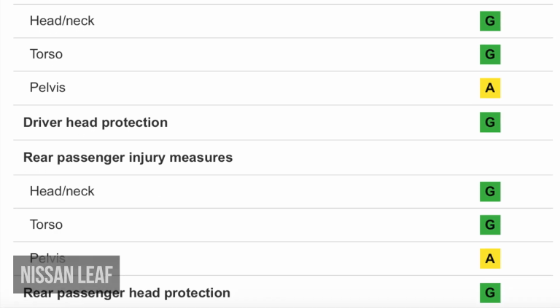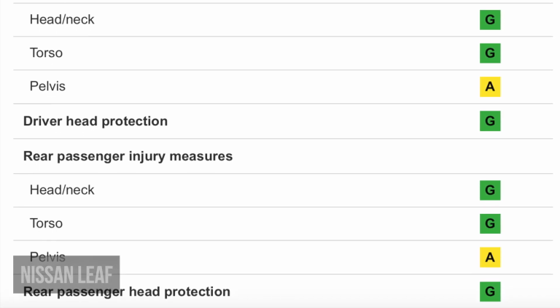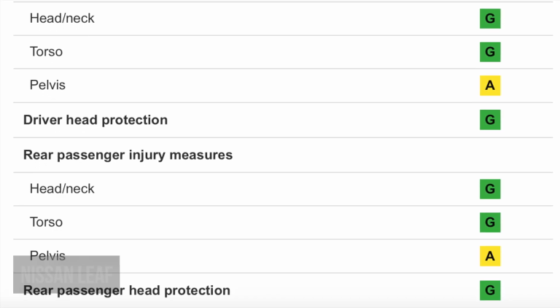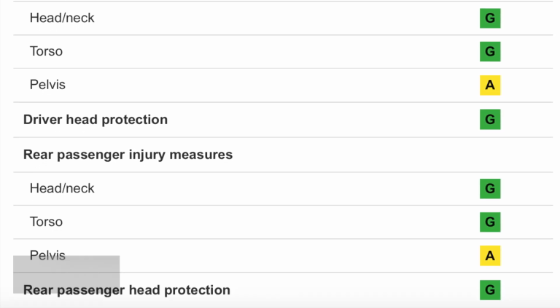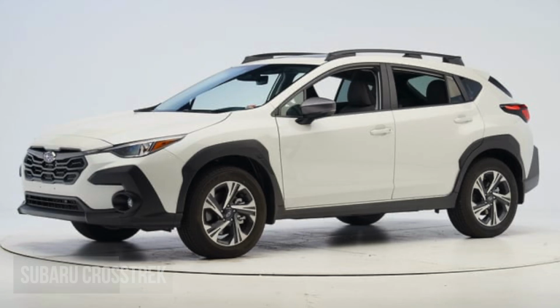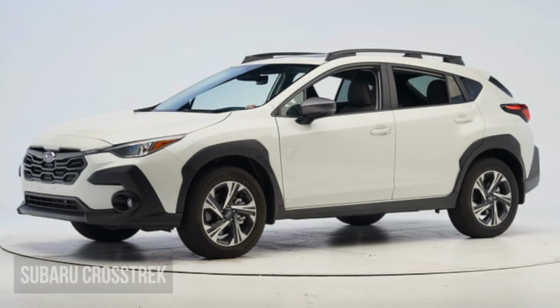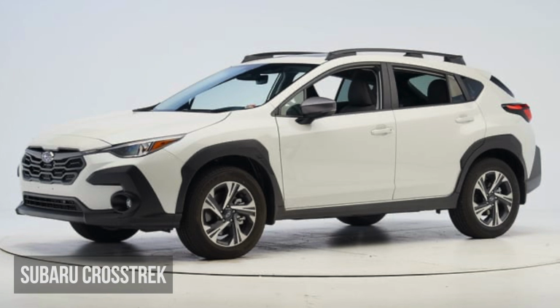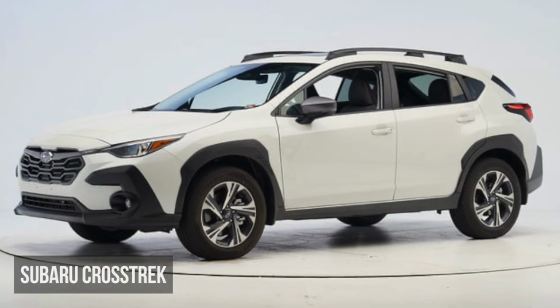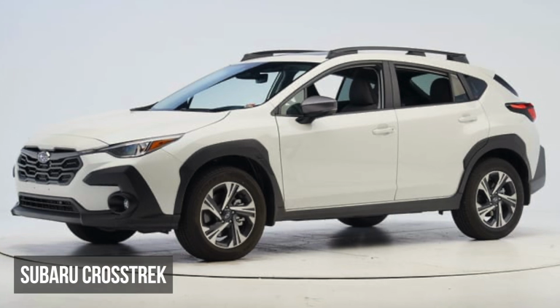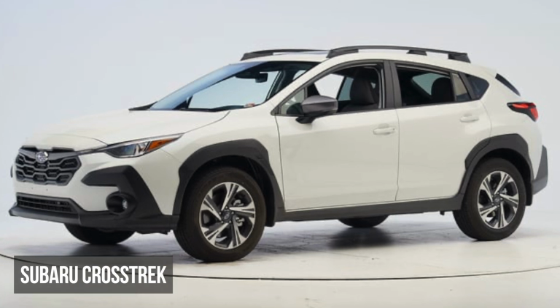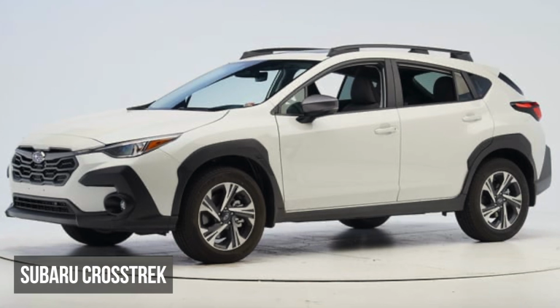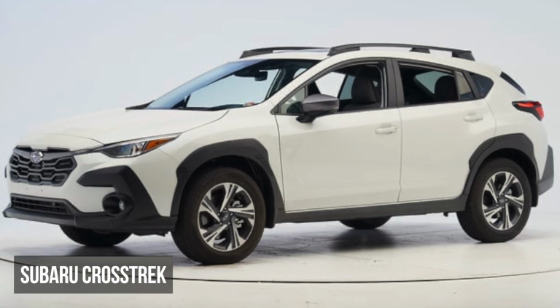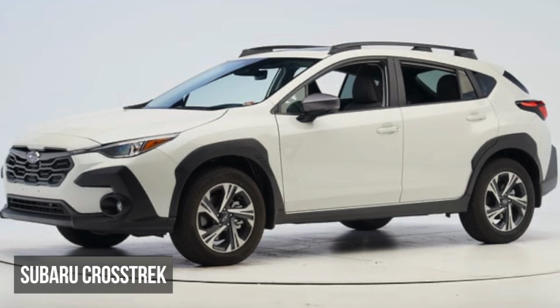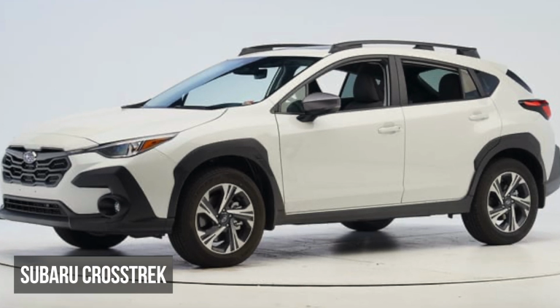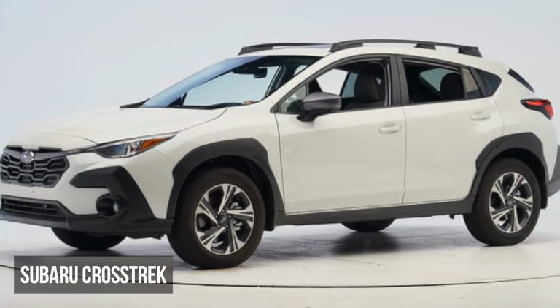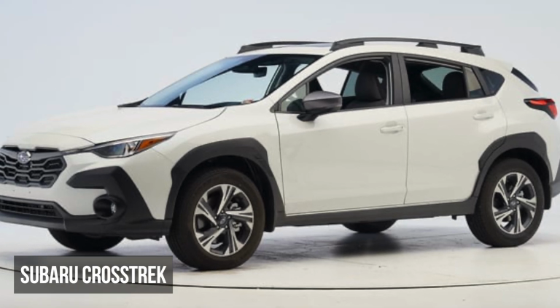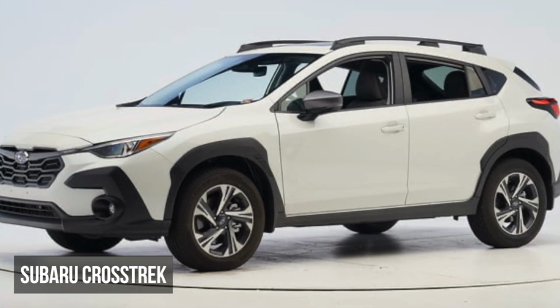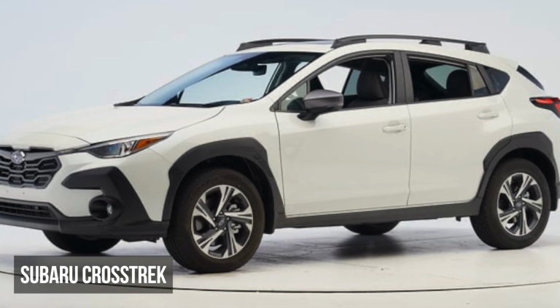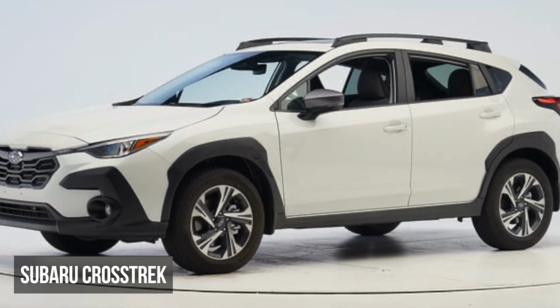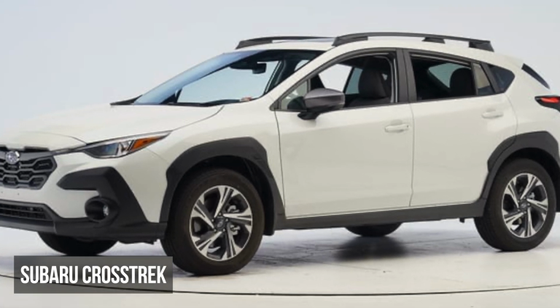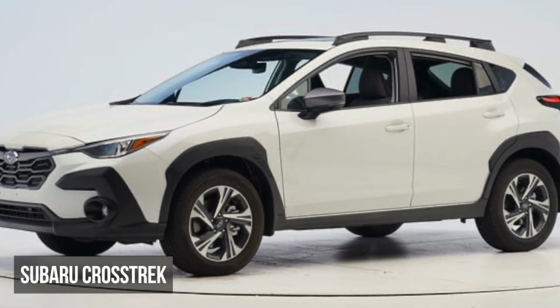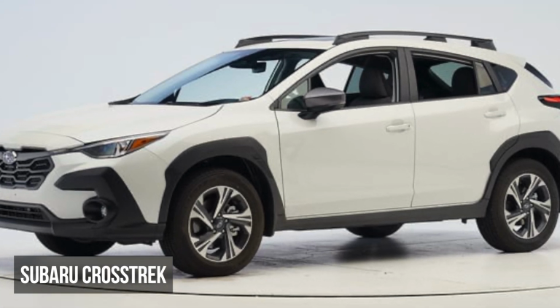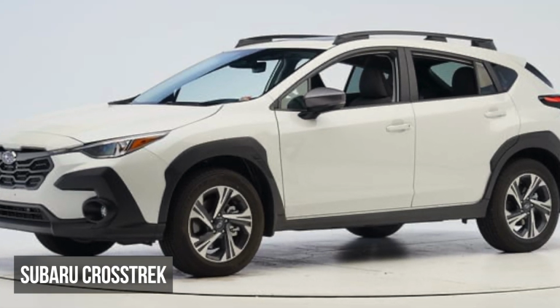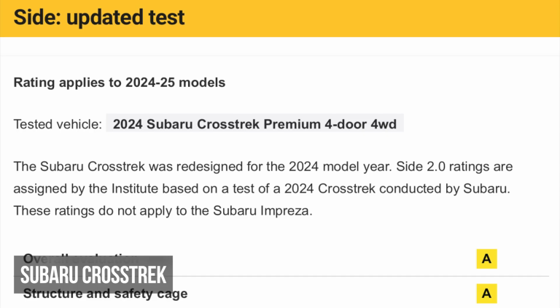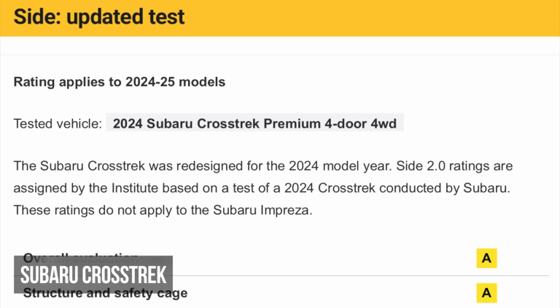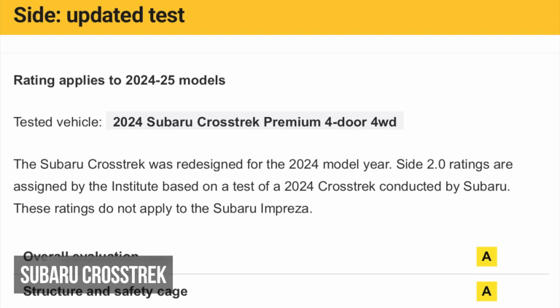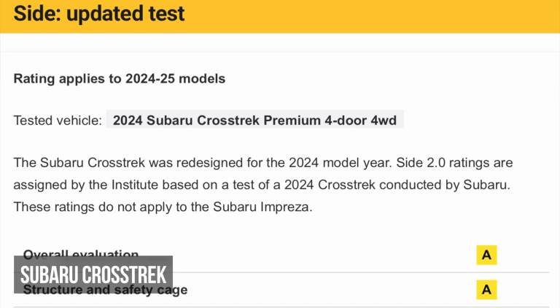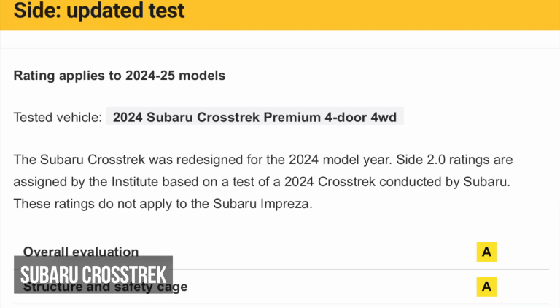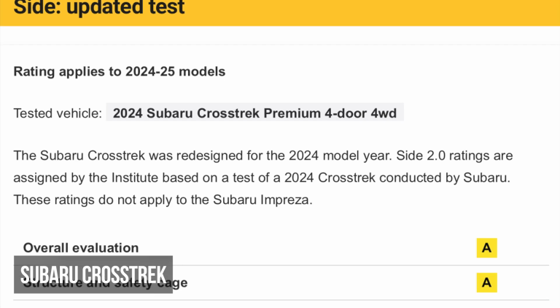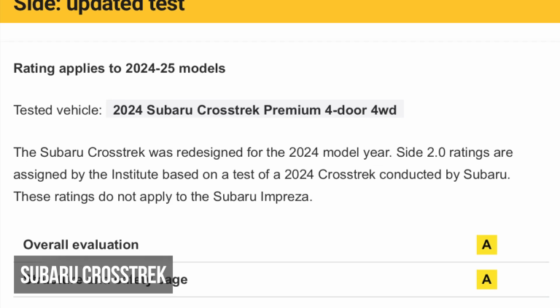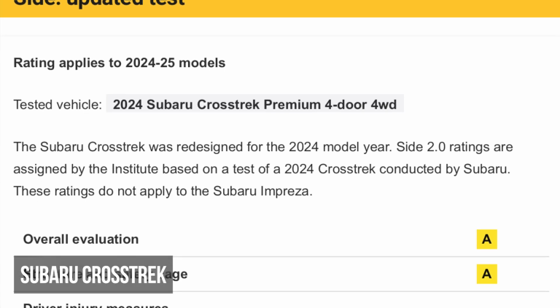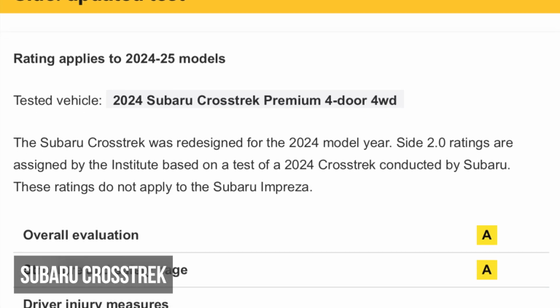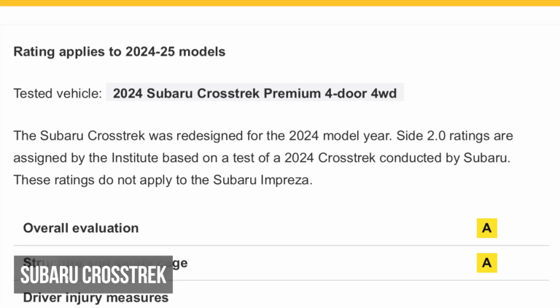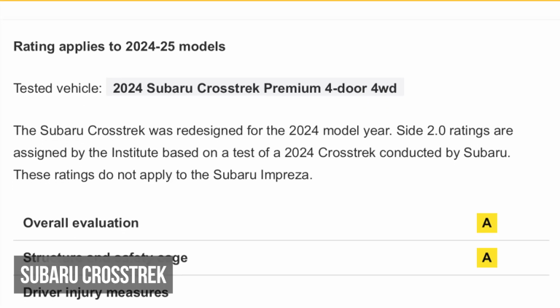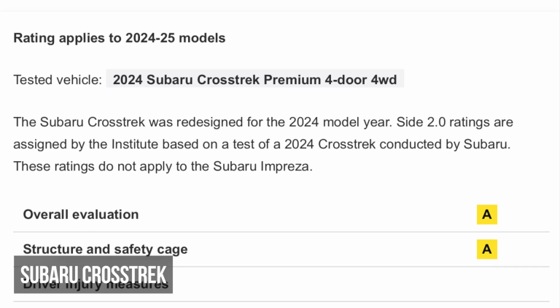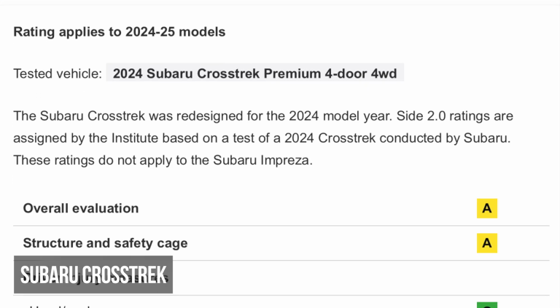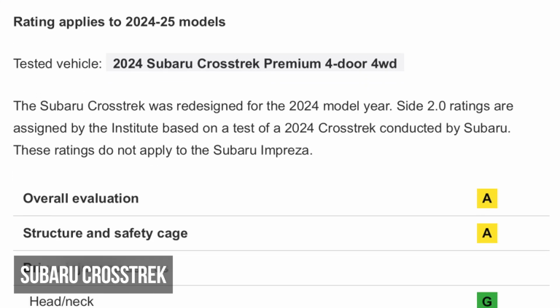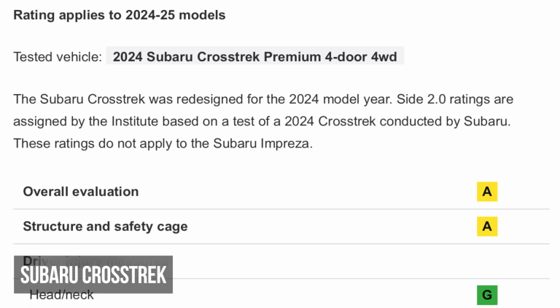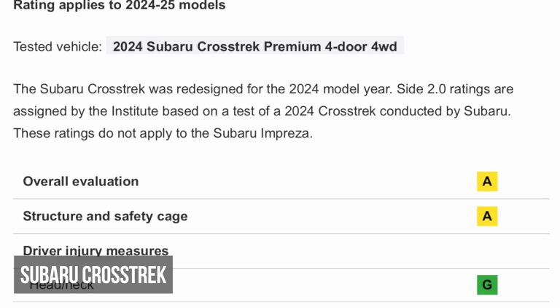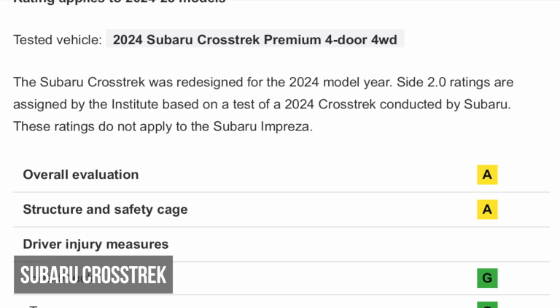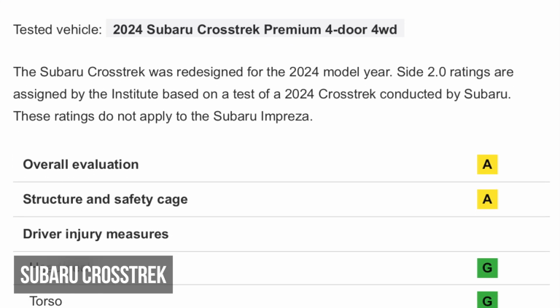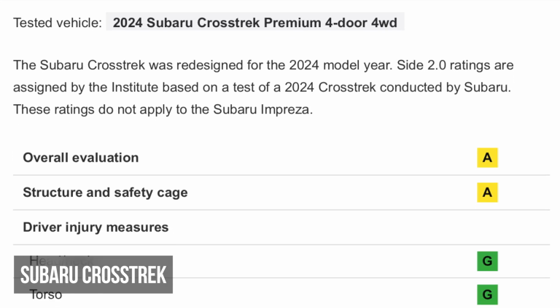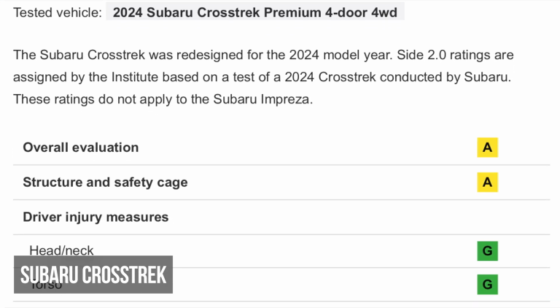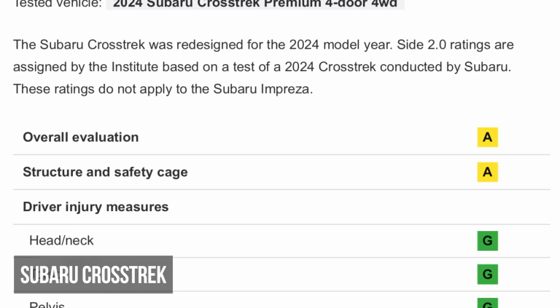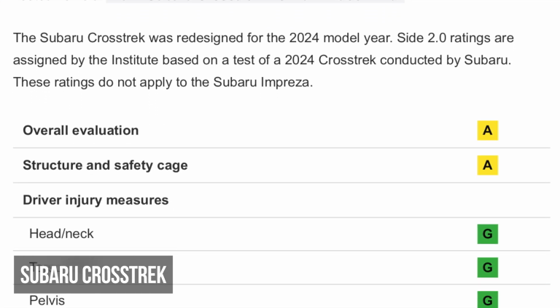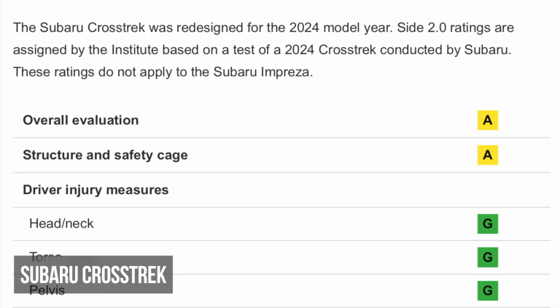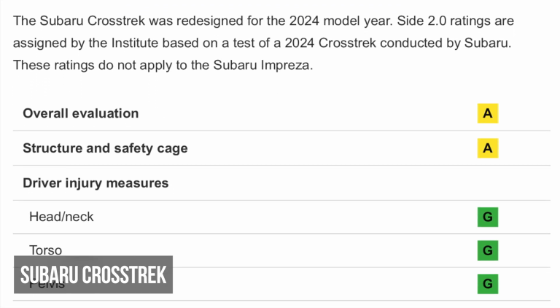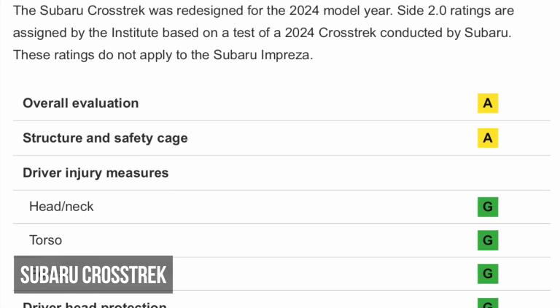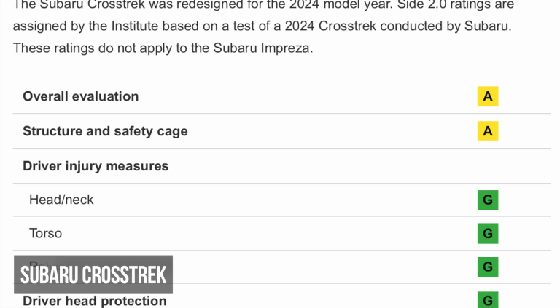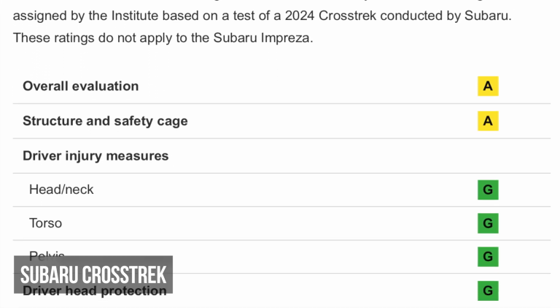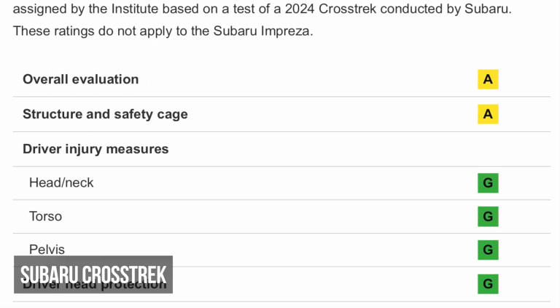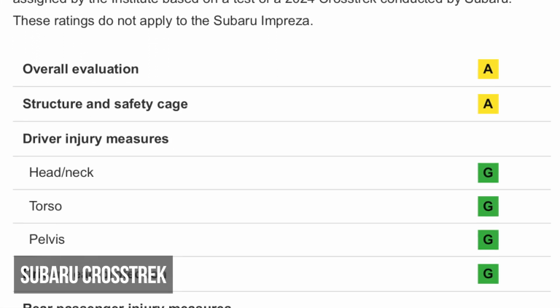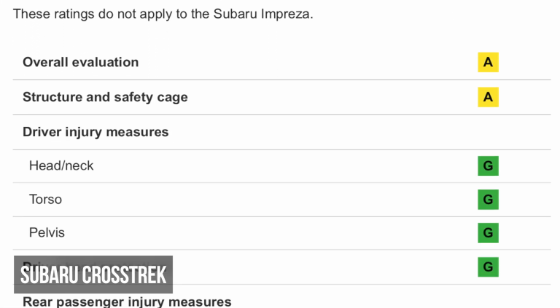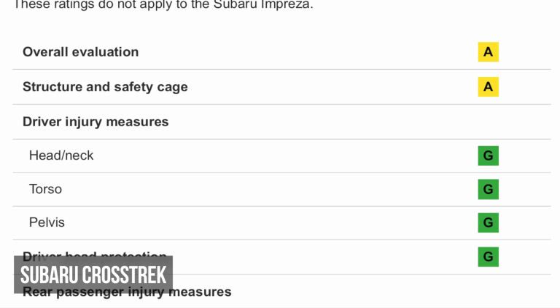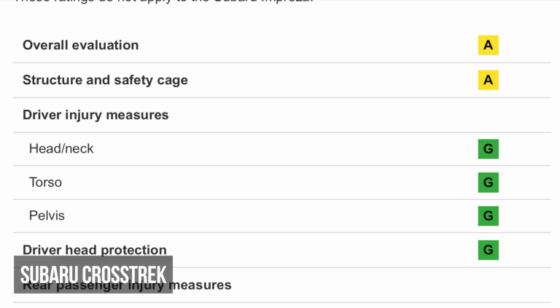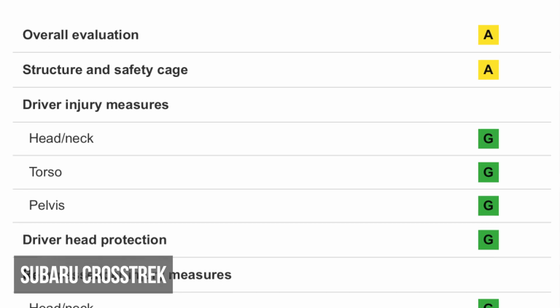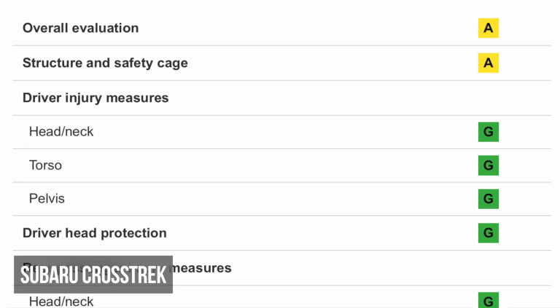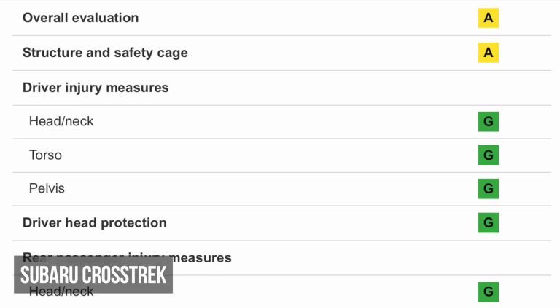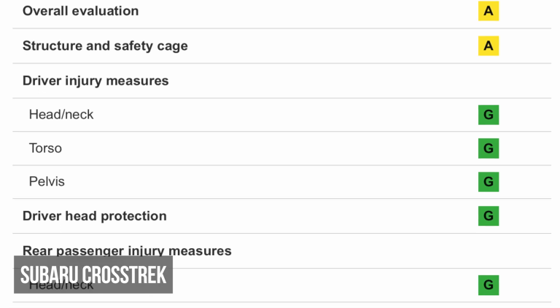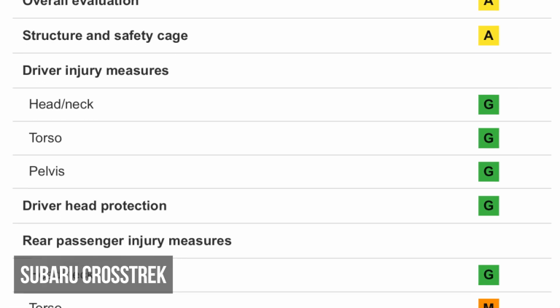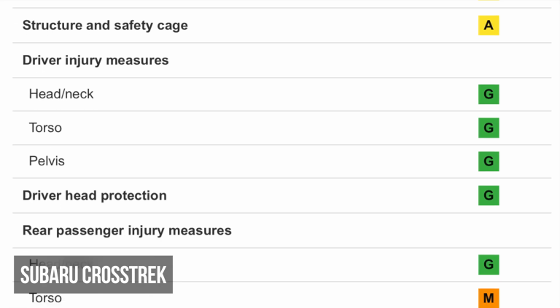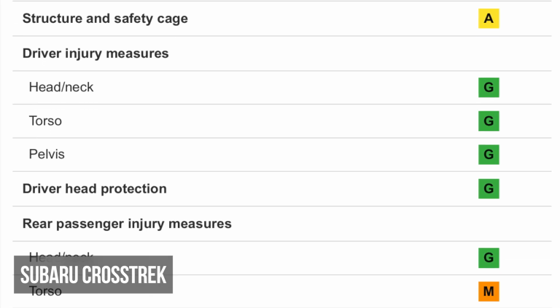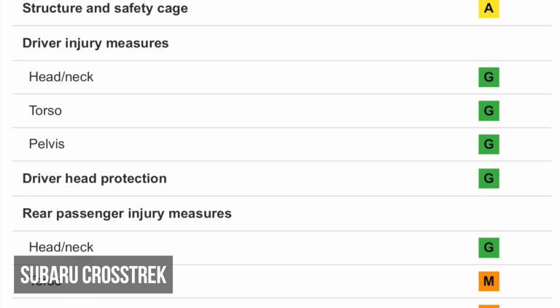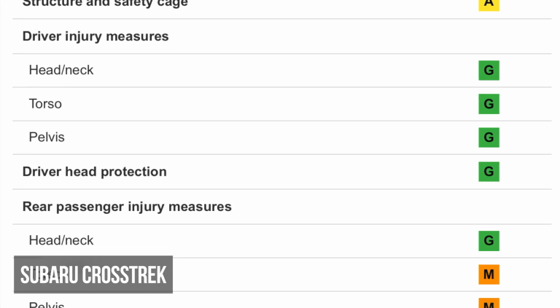The Subaru Crosstrek had moderate intrusion. More concerningly, the passenger recorded high torso and pelvis injuries.